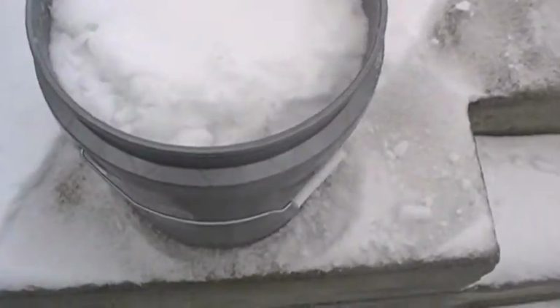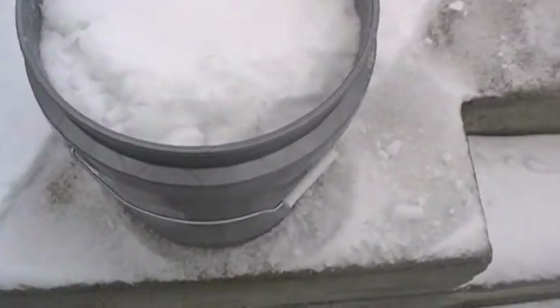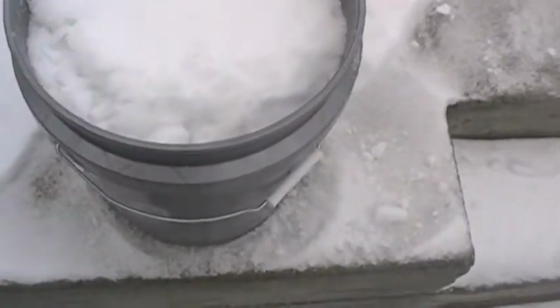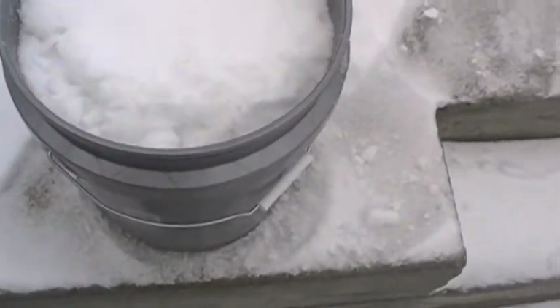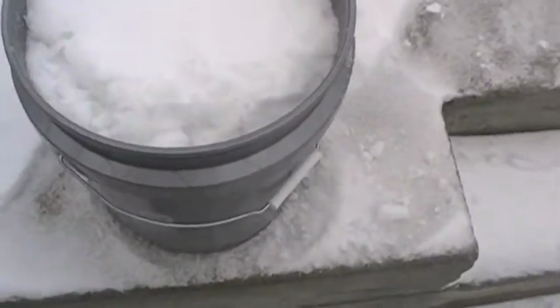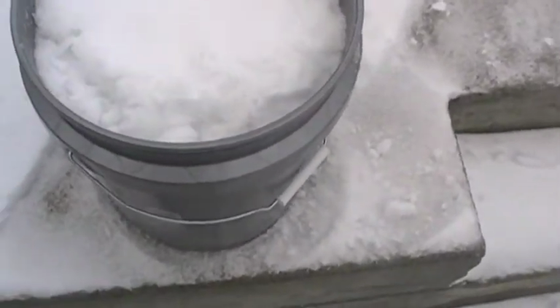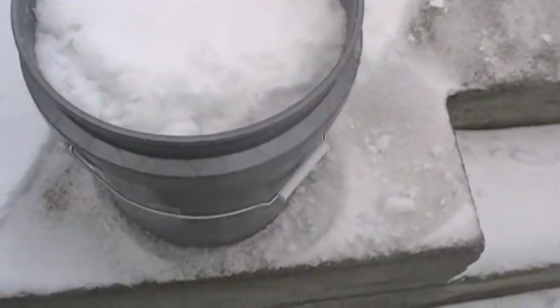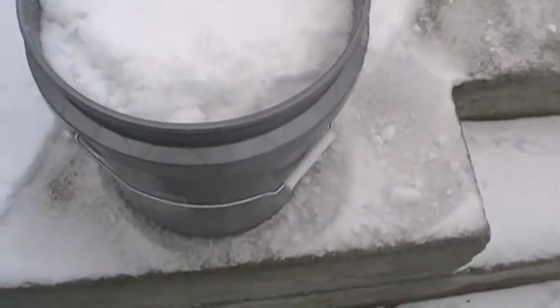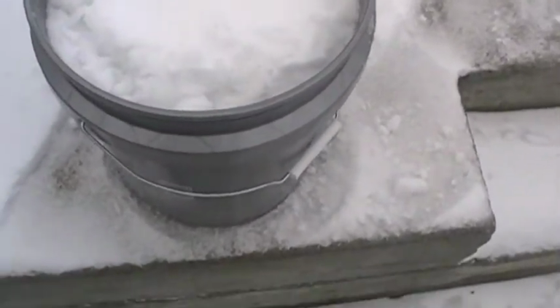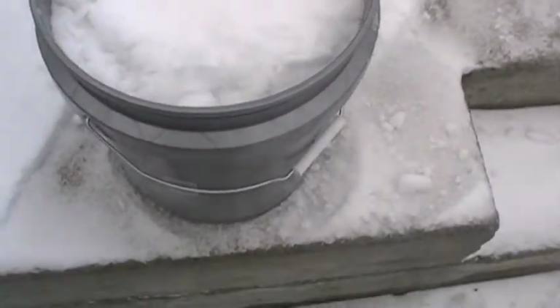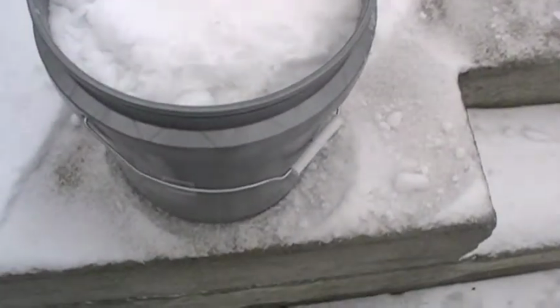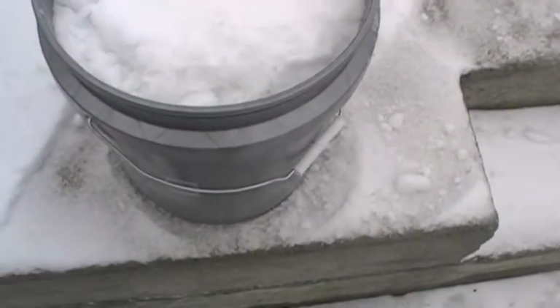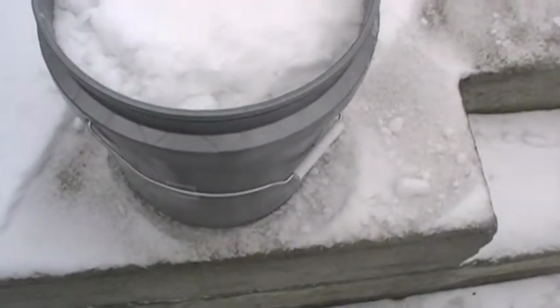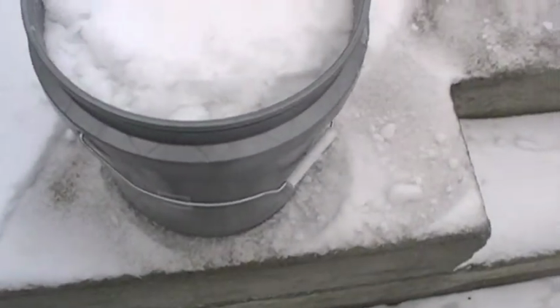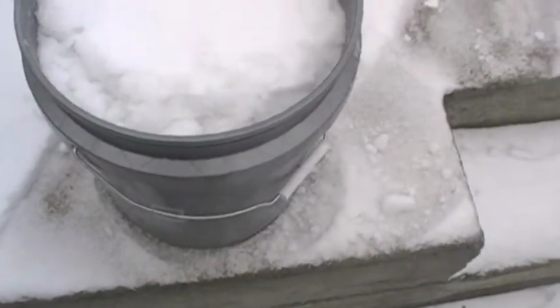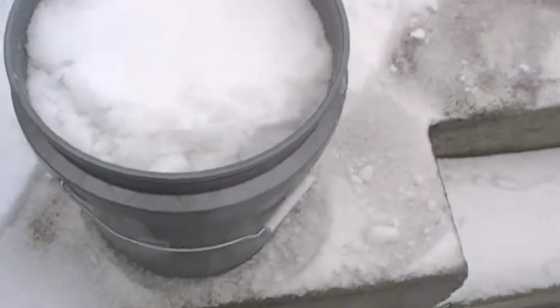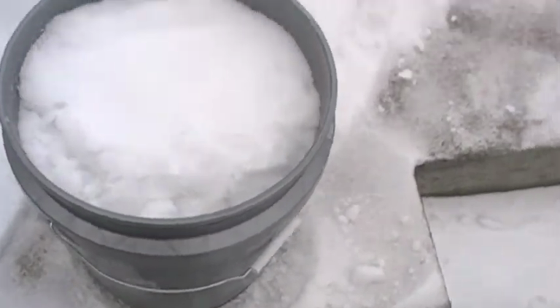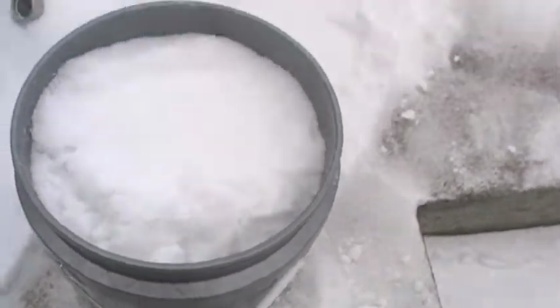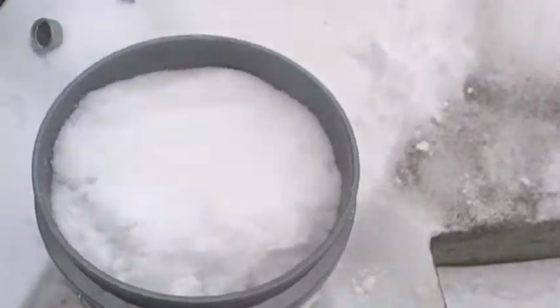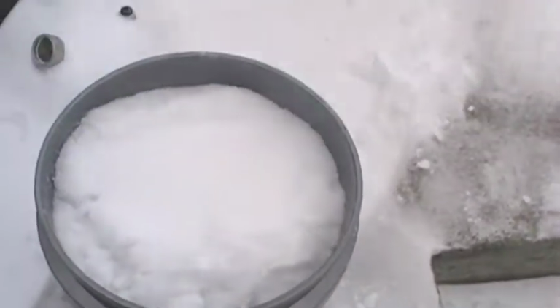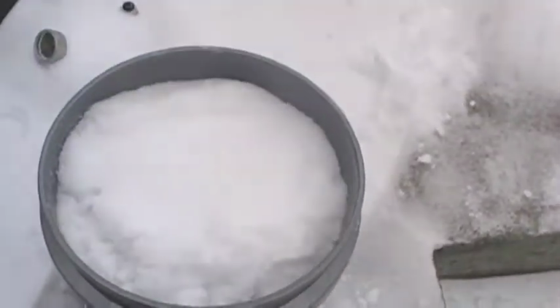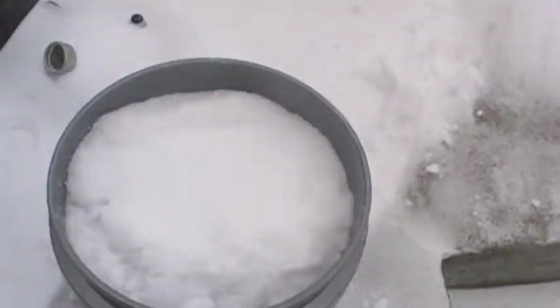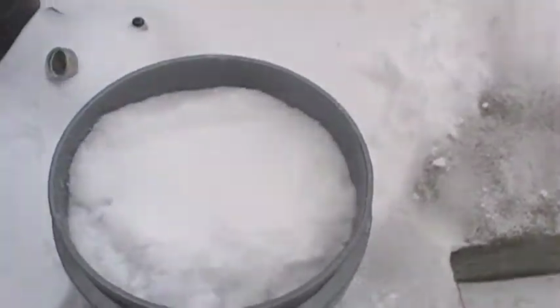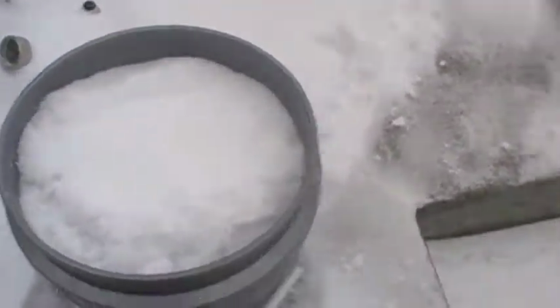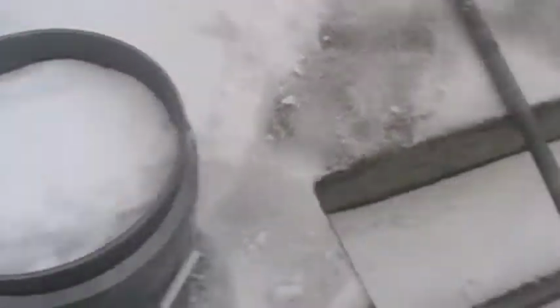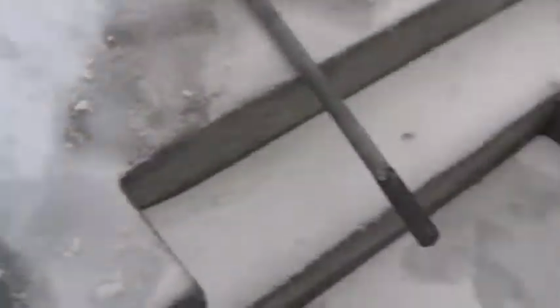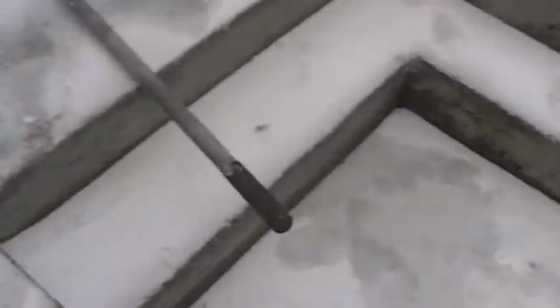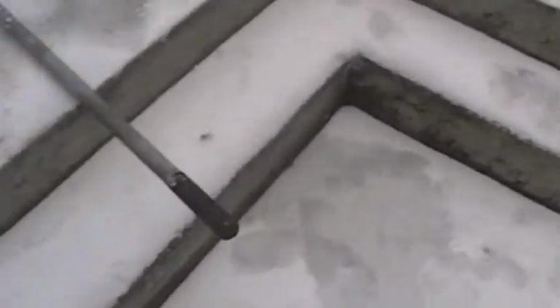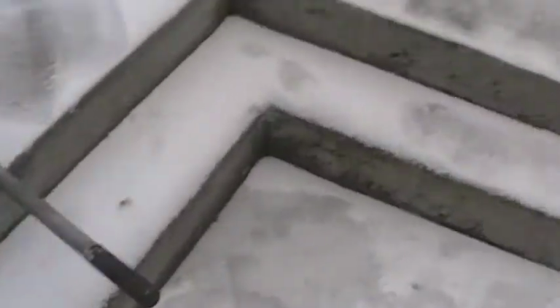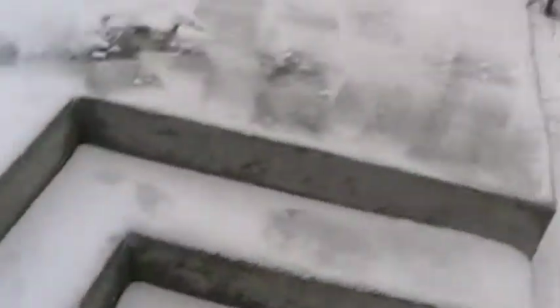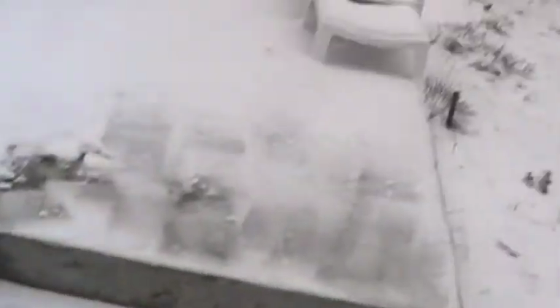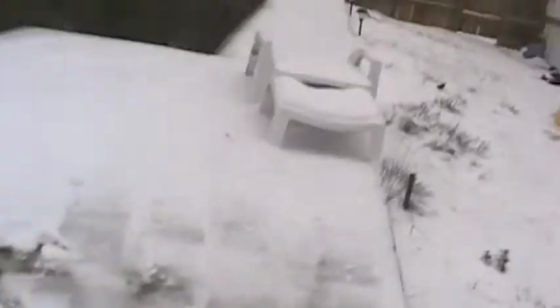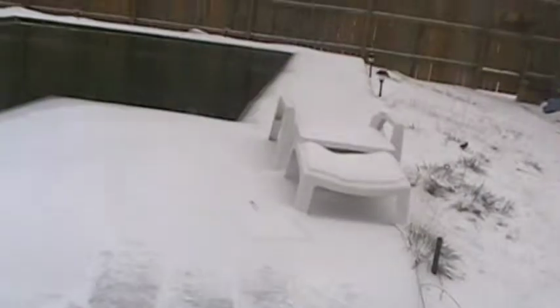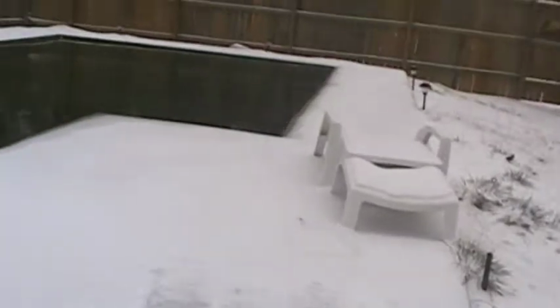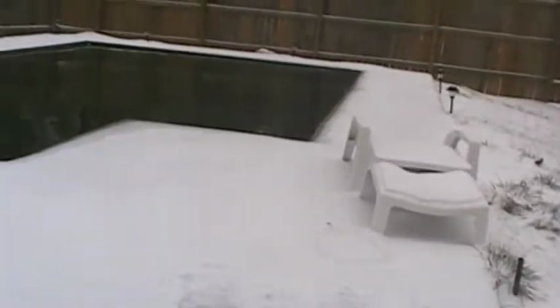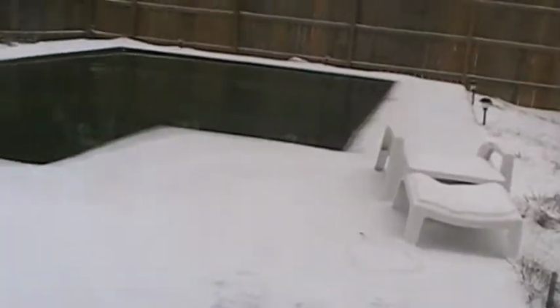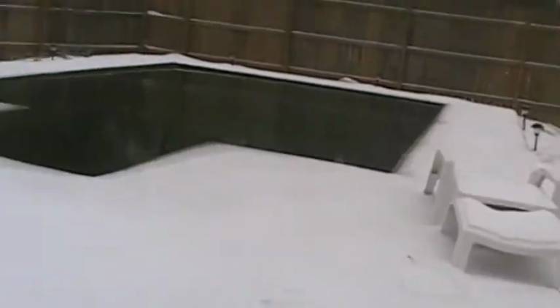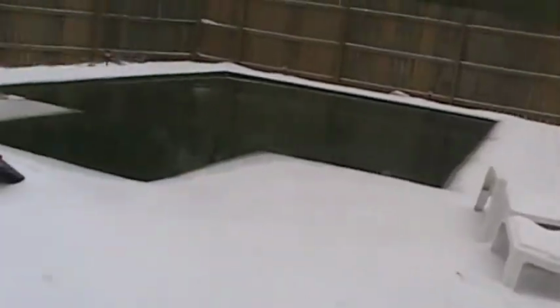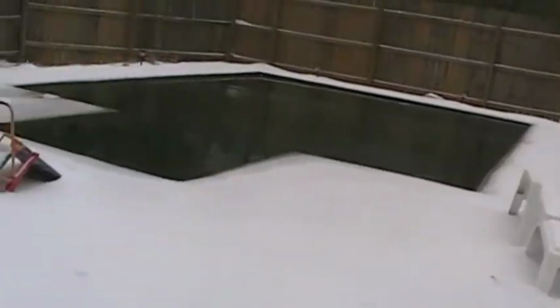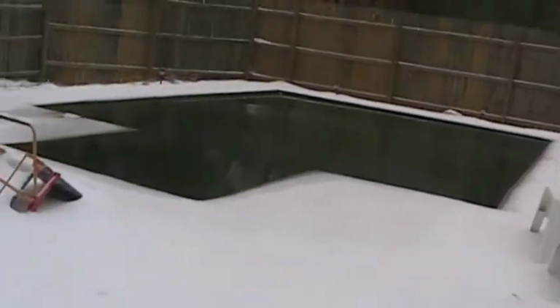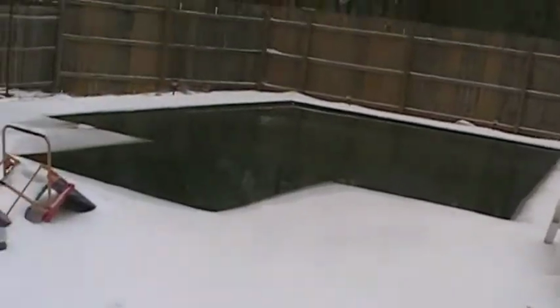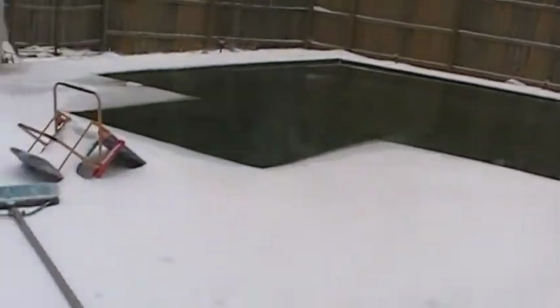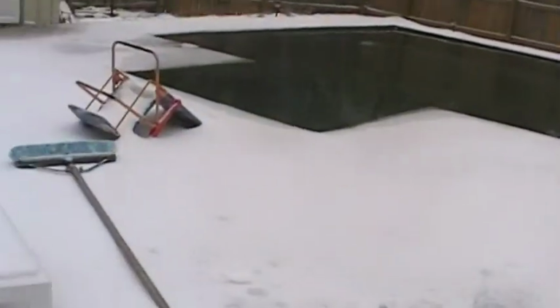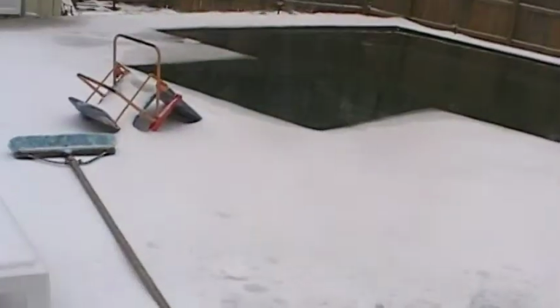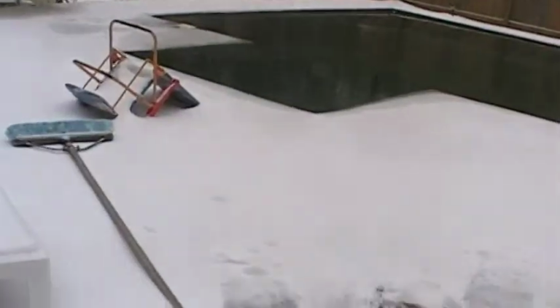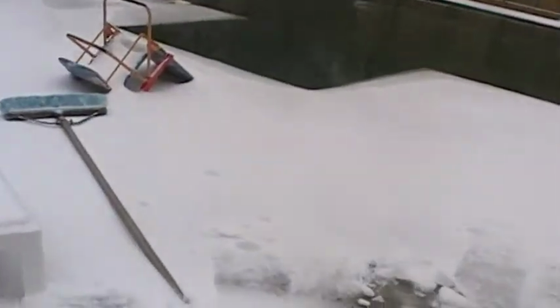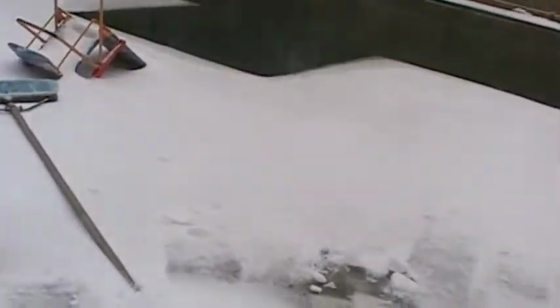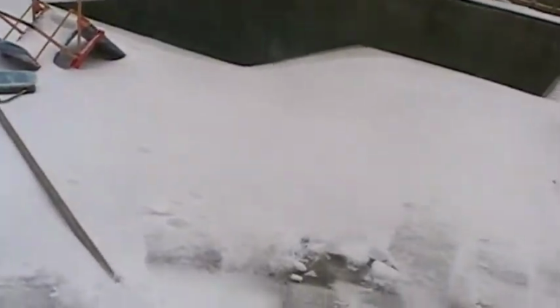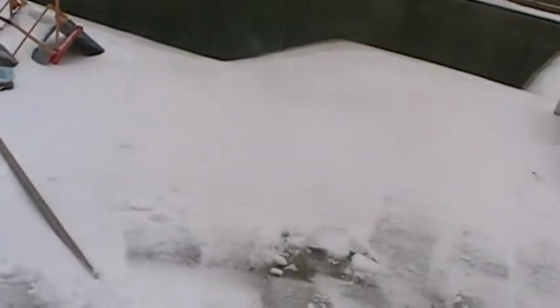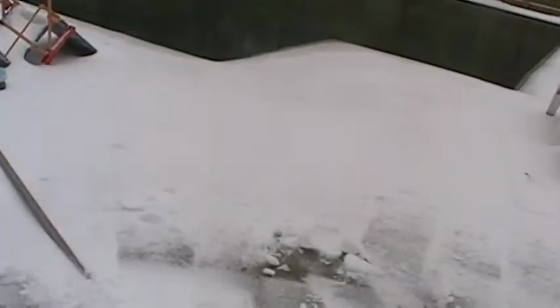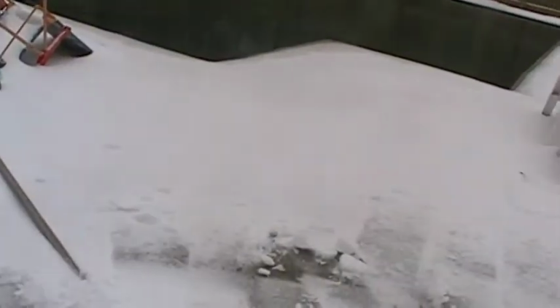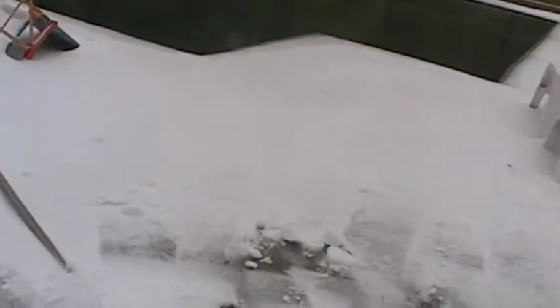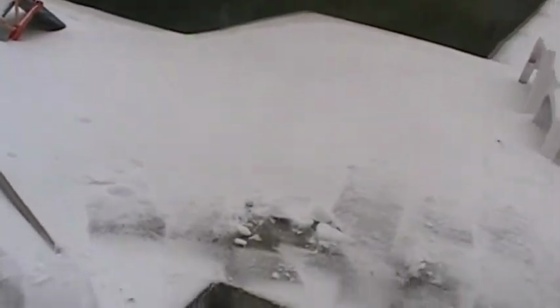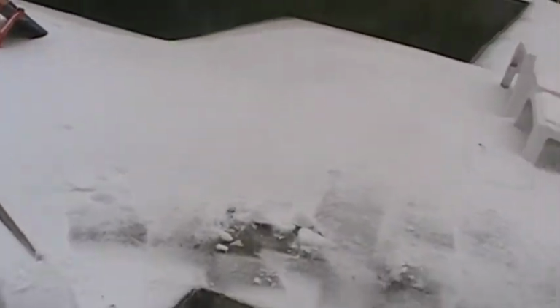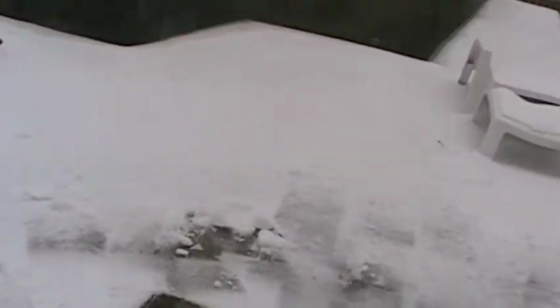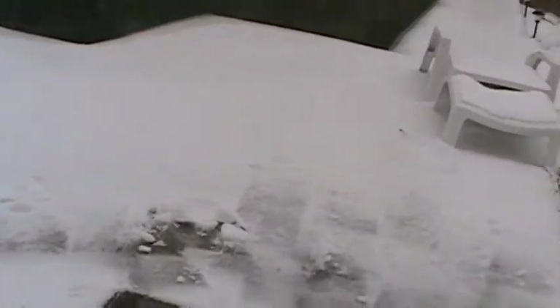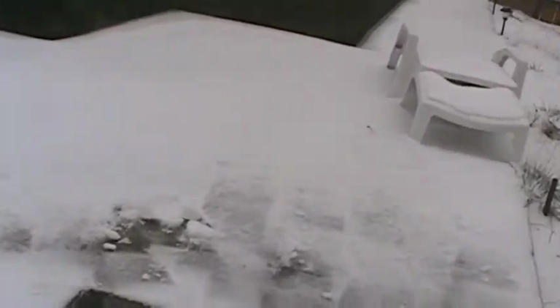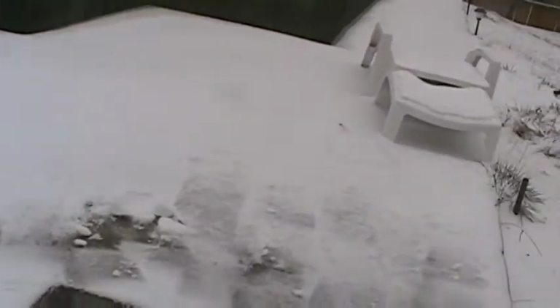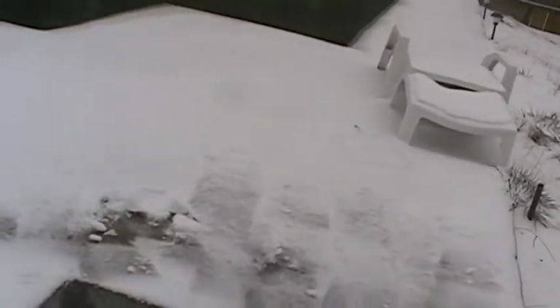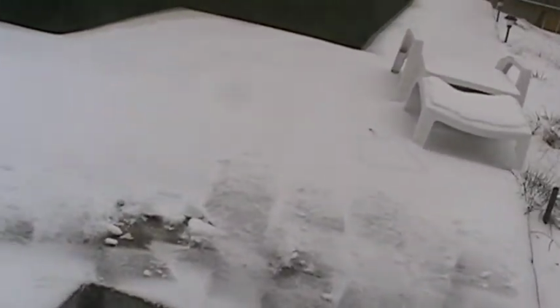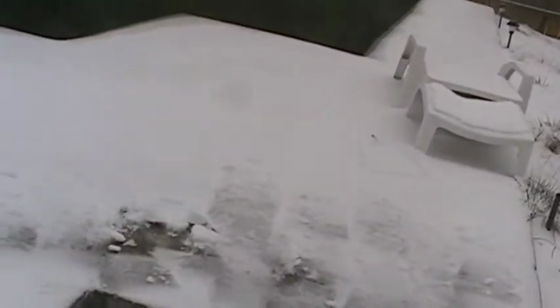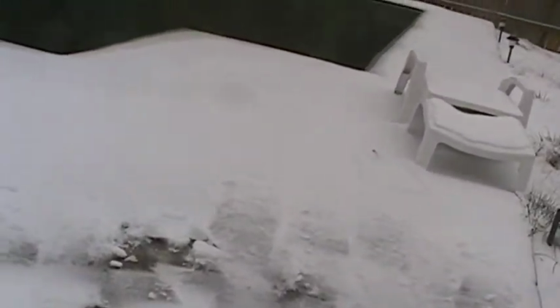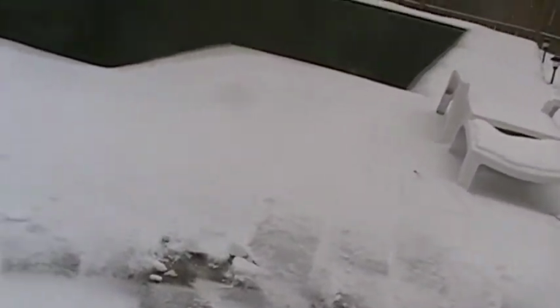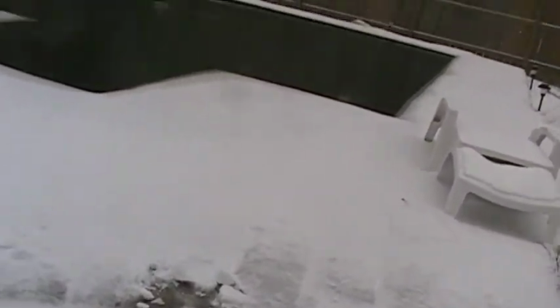Hello, this is IronHead41. We went and got us a bunch of snow — about an inch of snow, an inch of sleet.